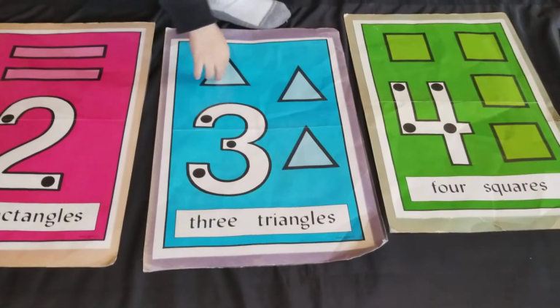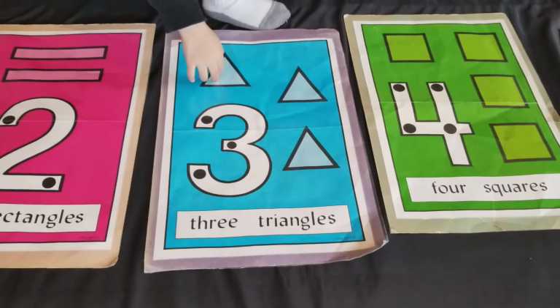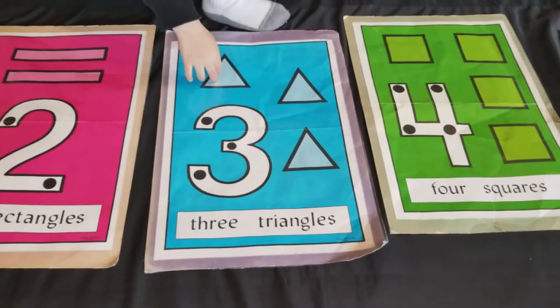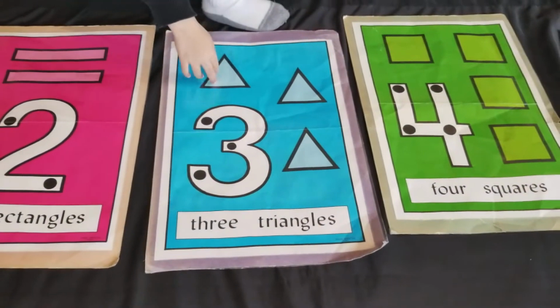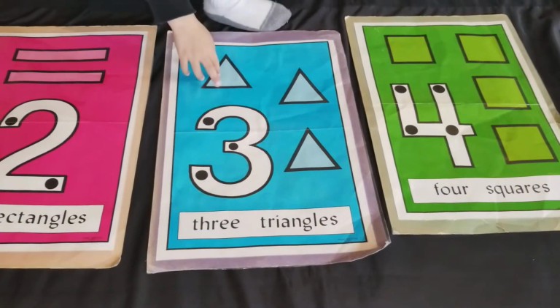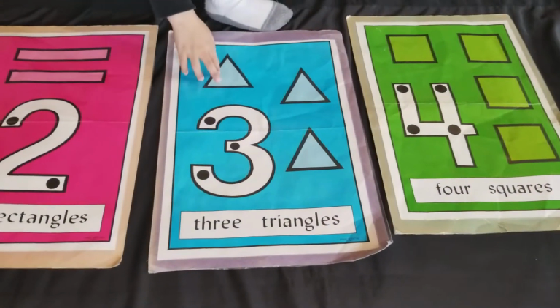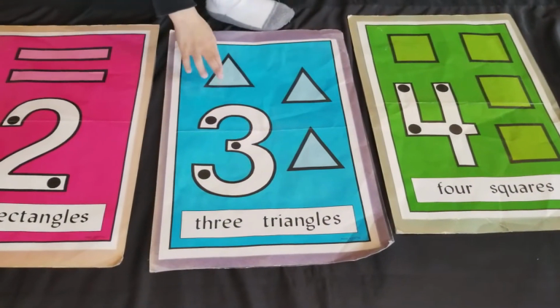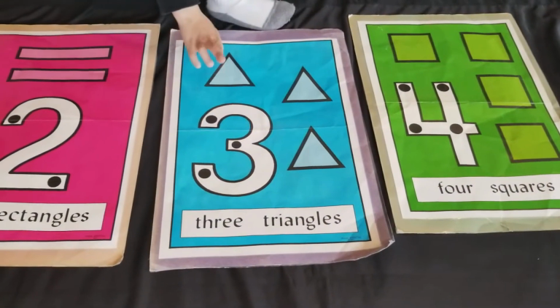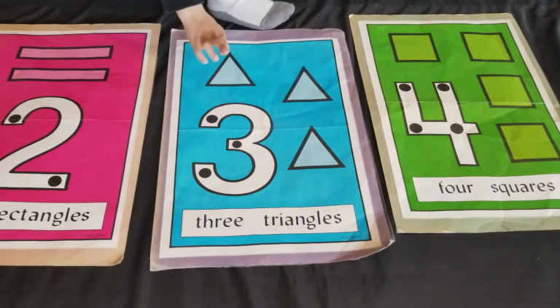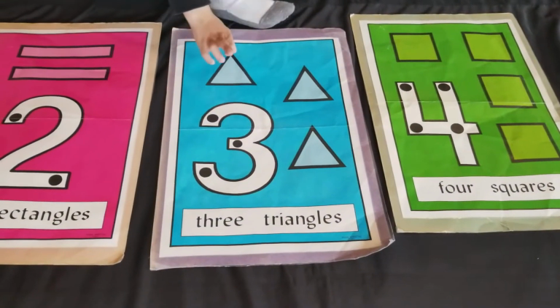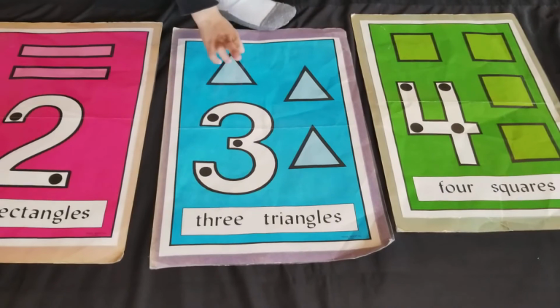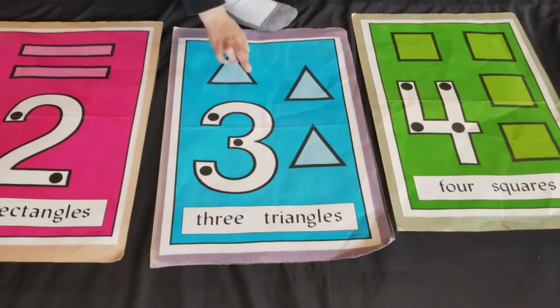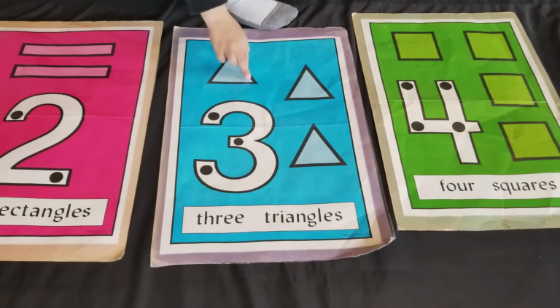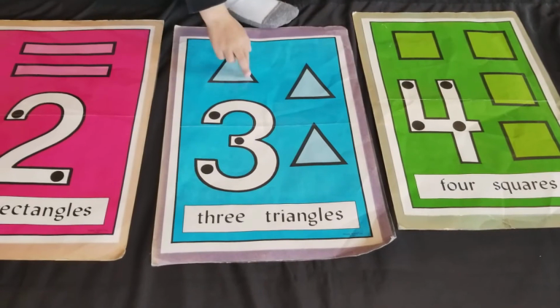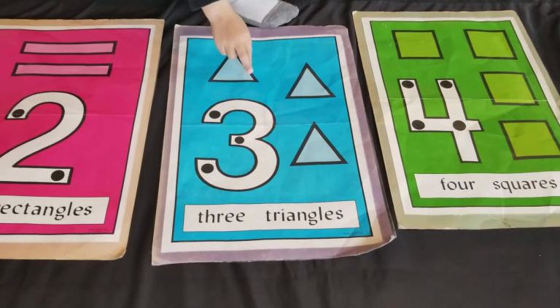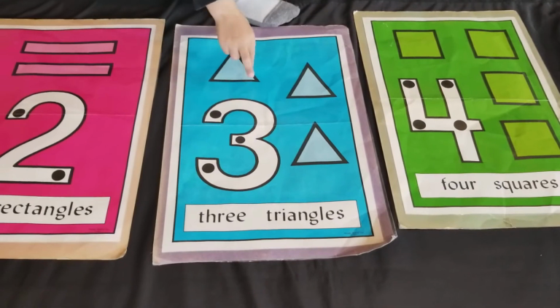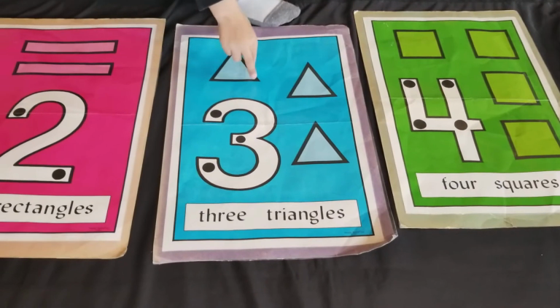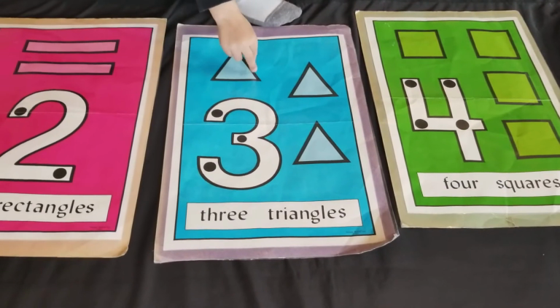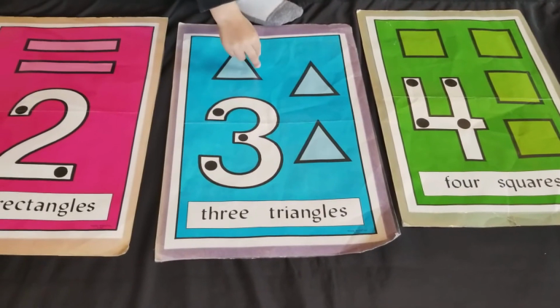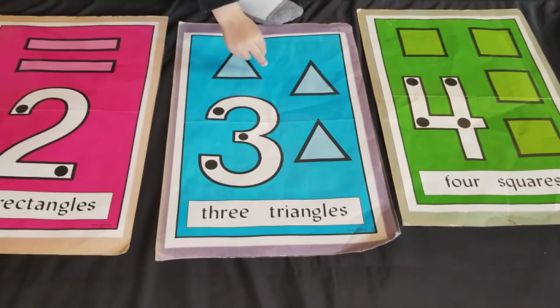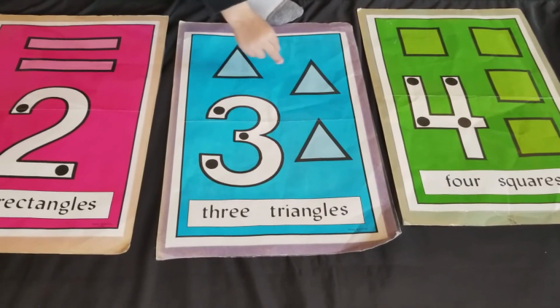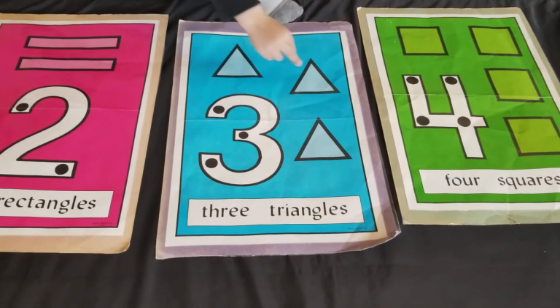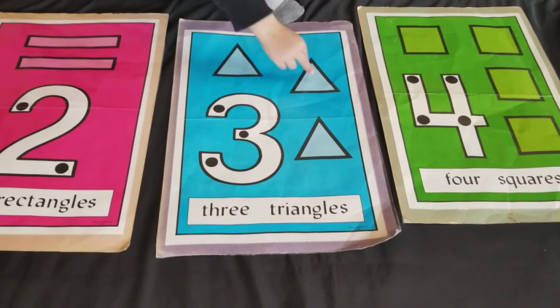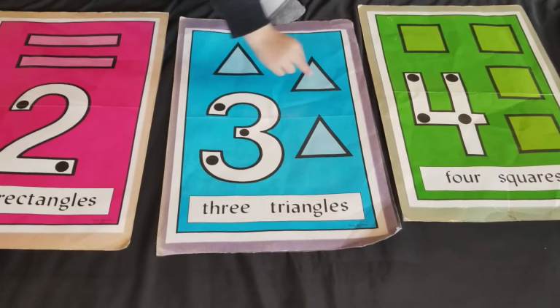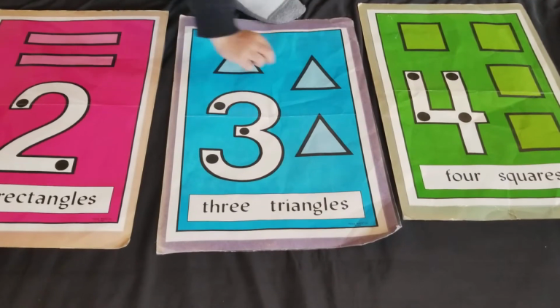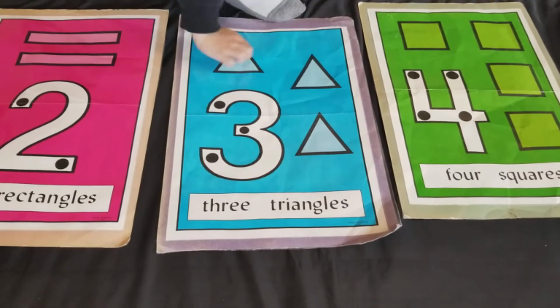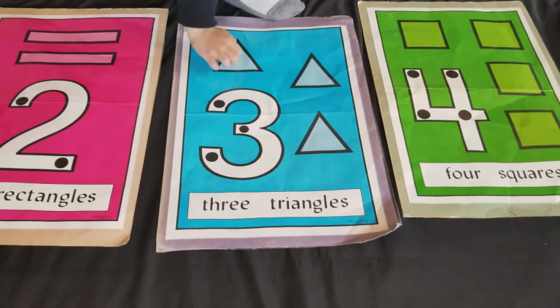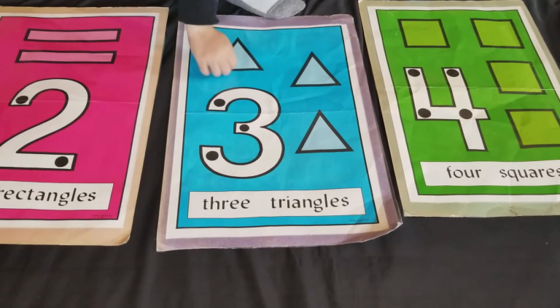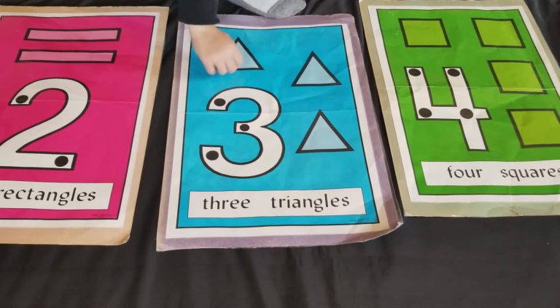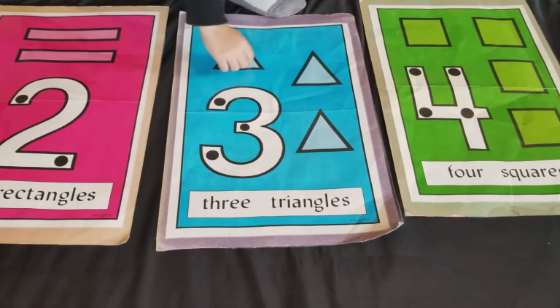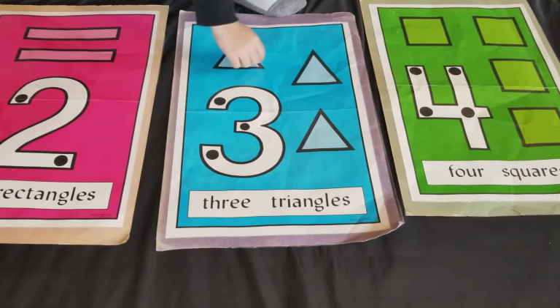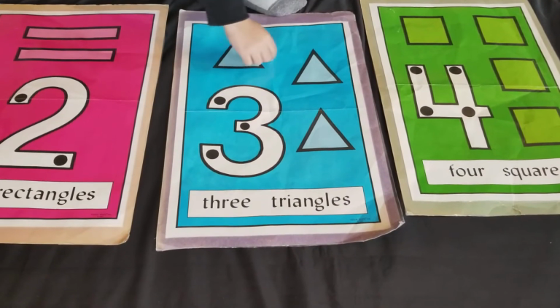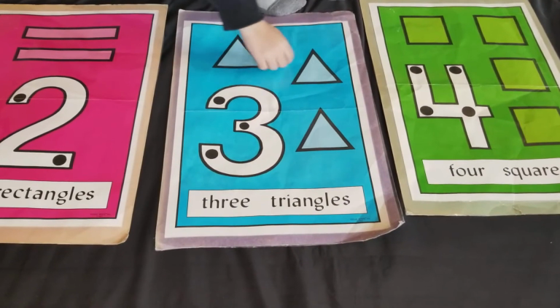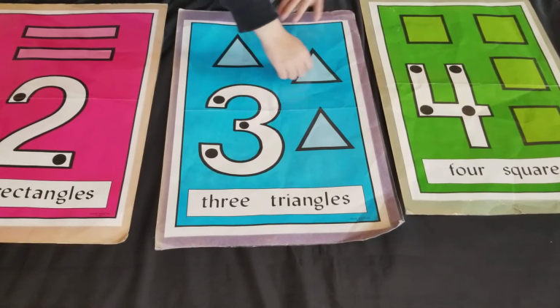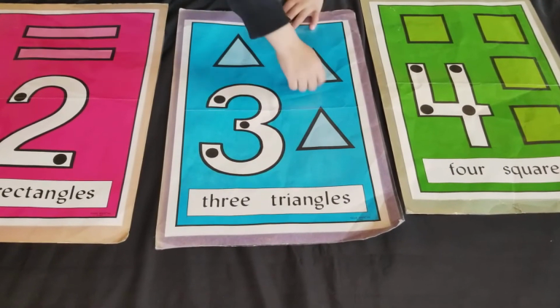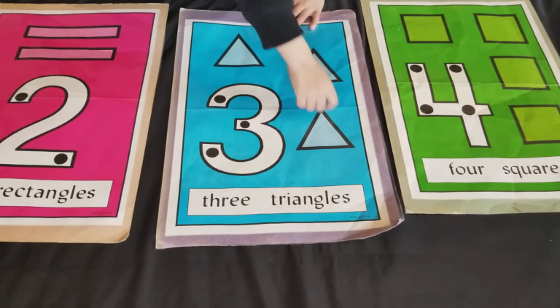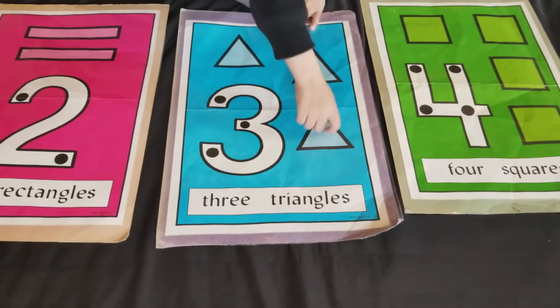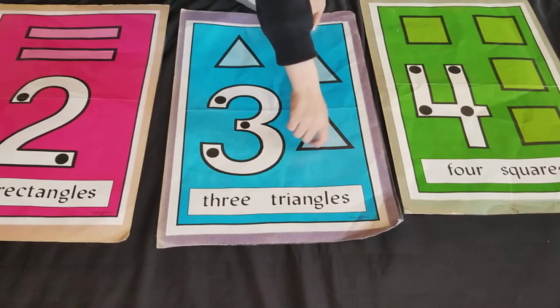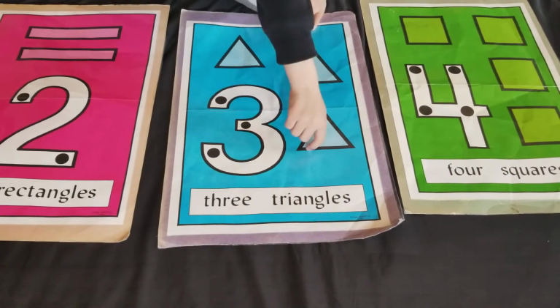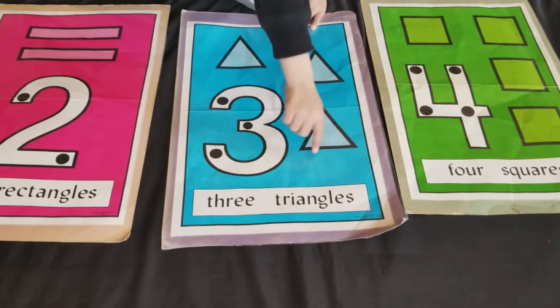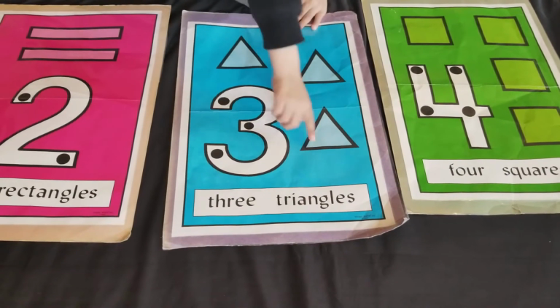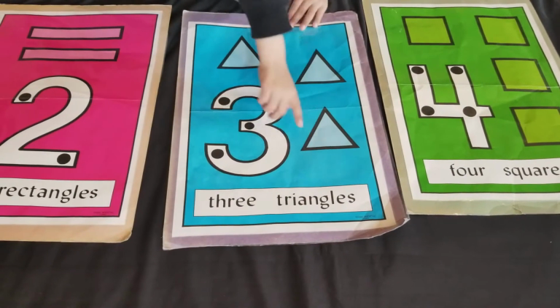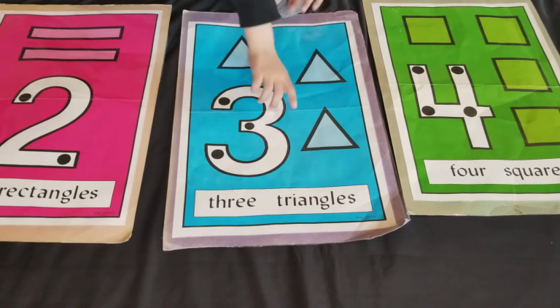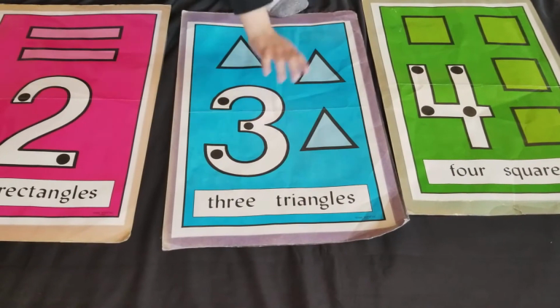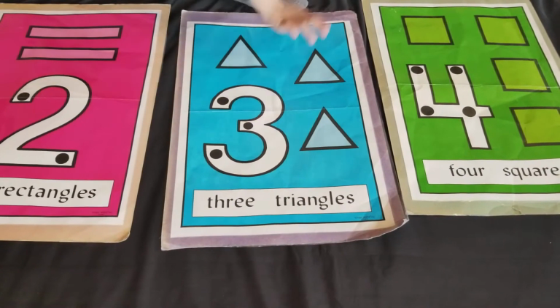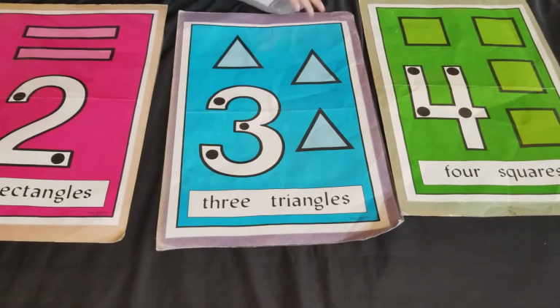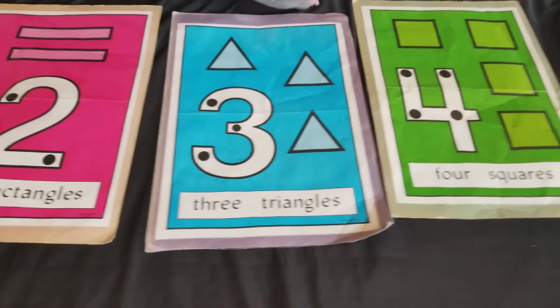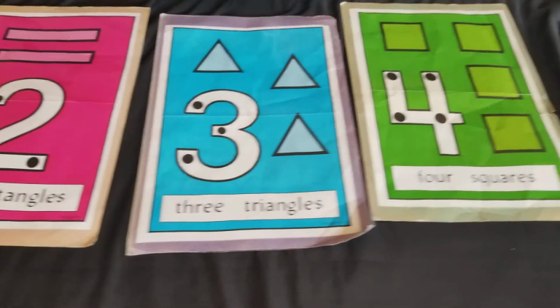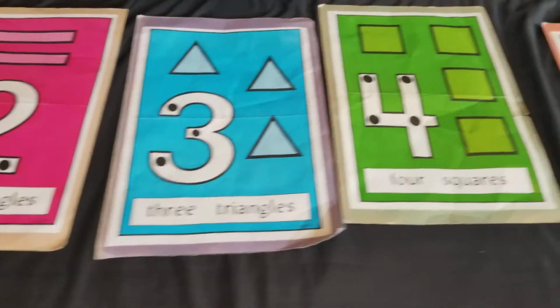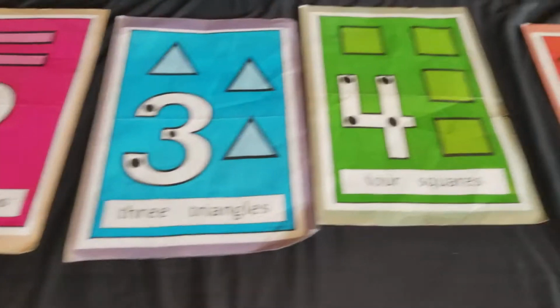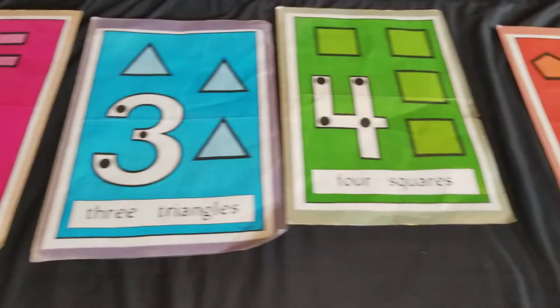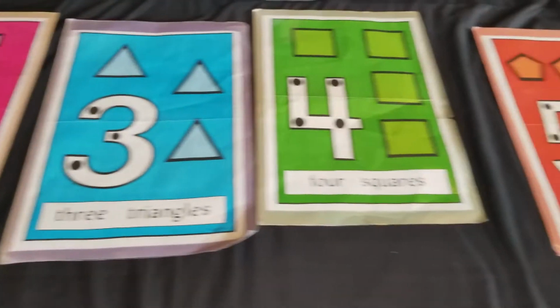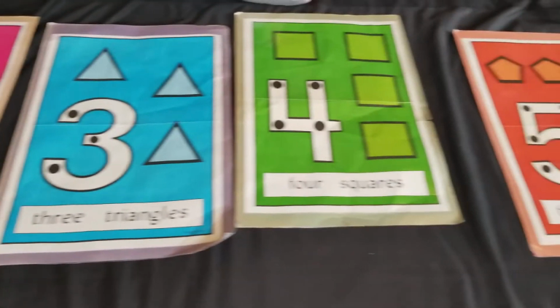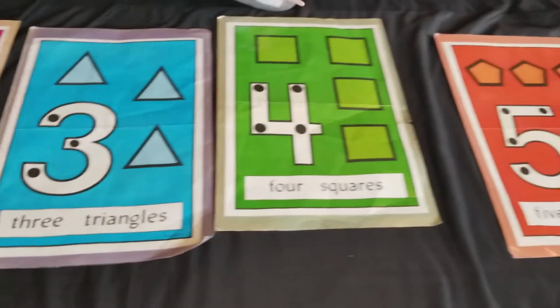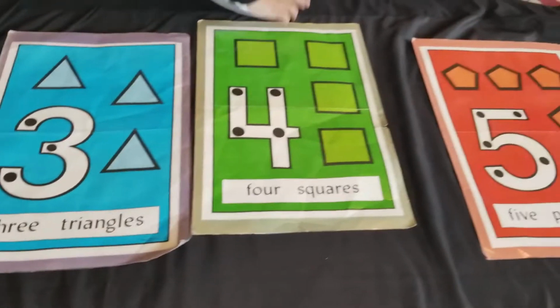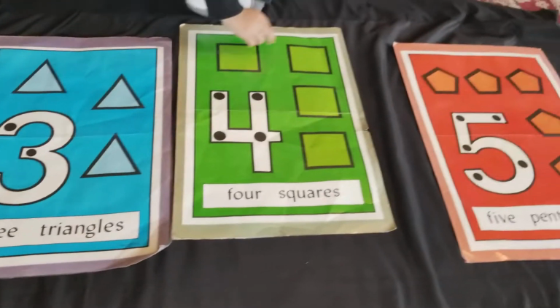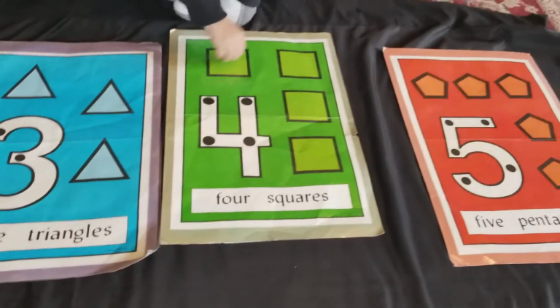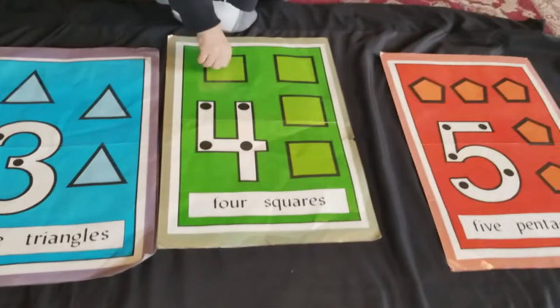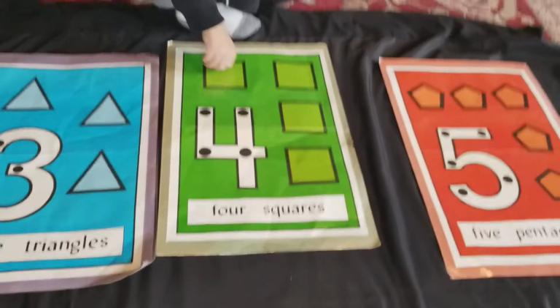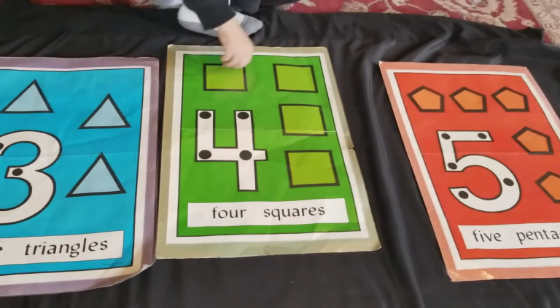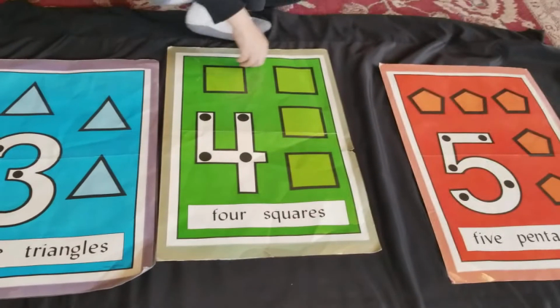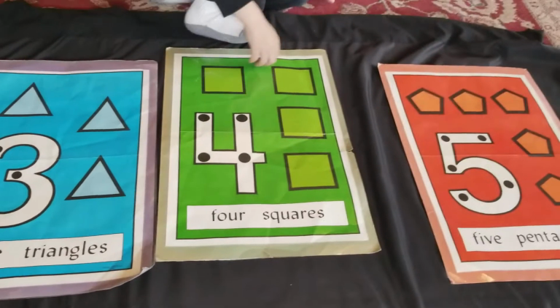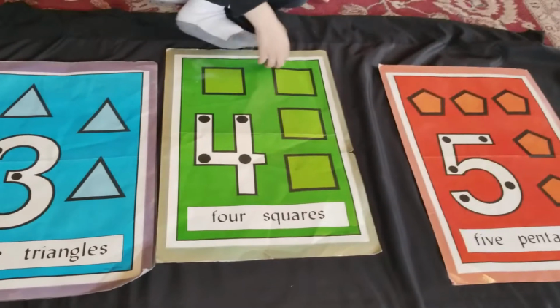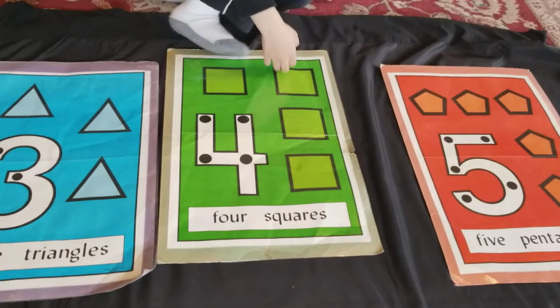Three... what are those? Triangles. There are three triangles. Four squares.